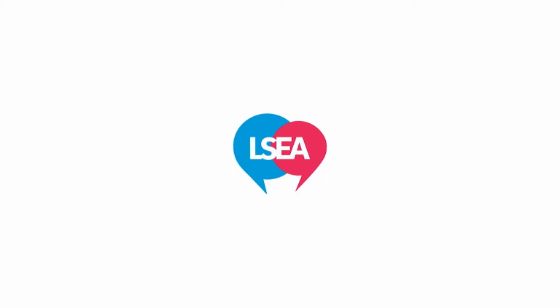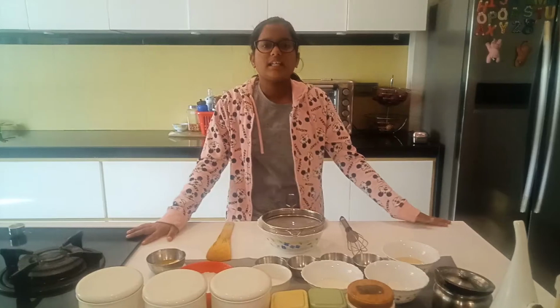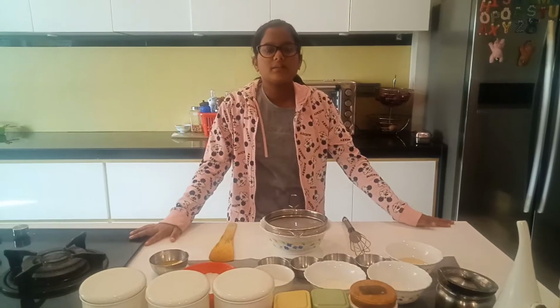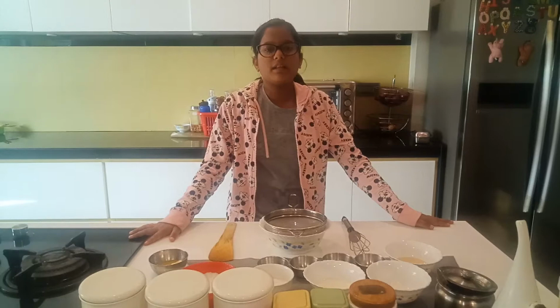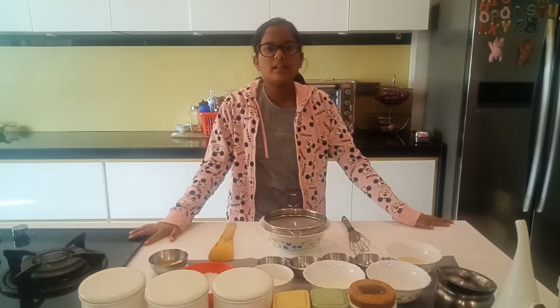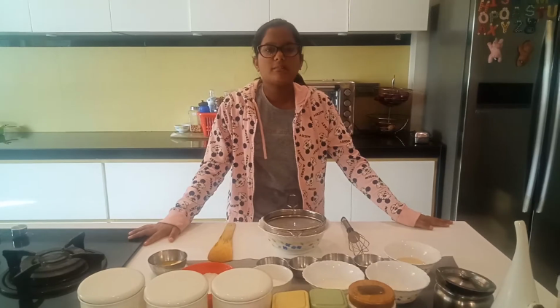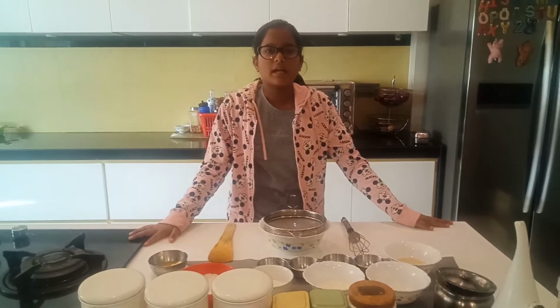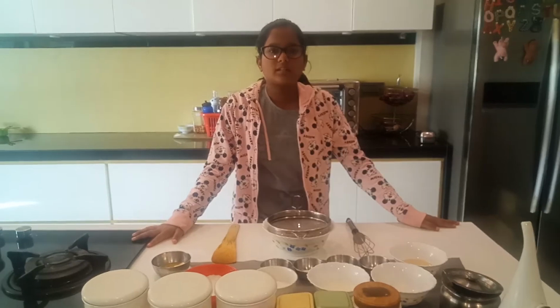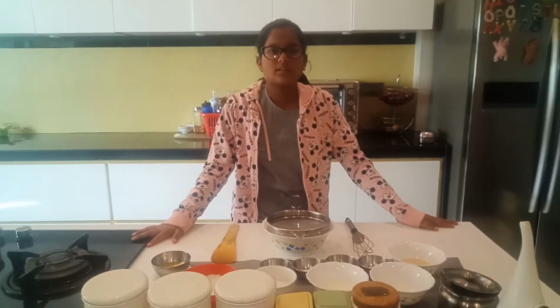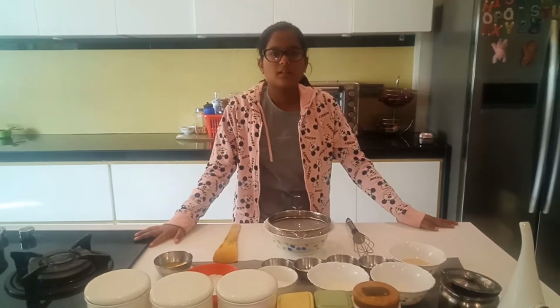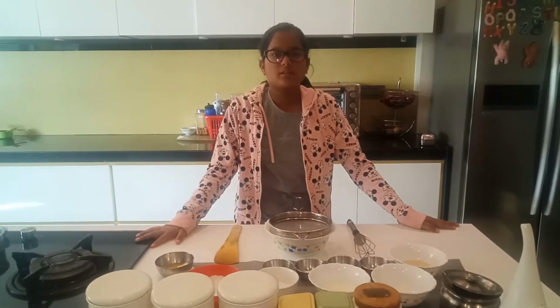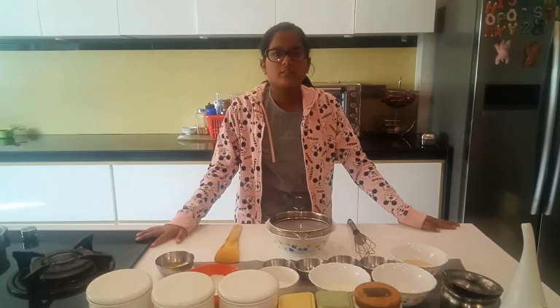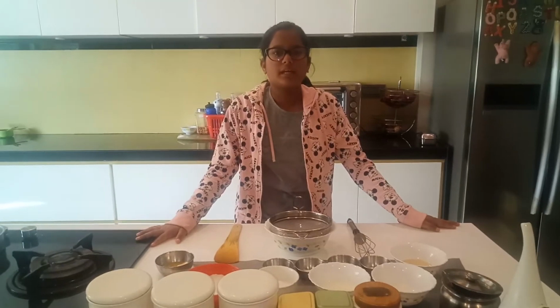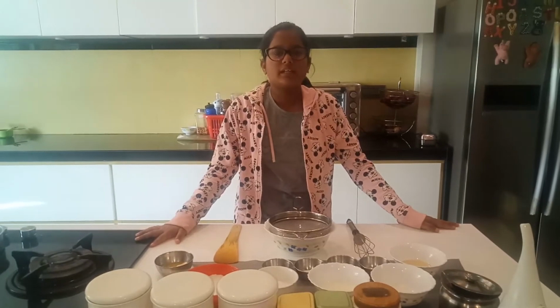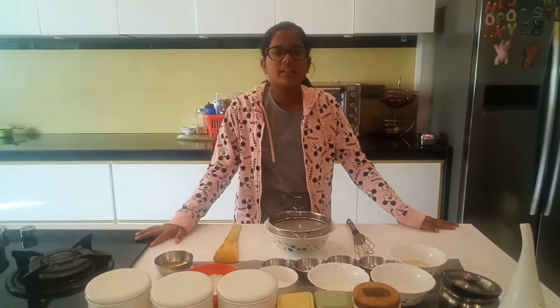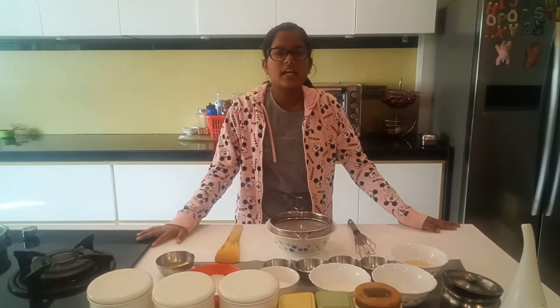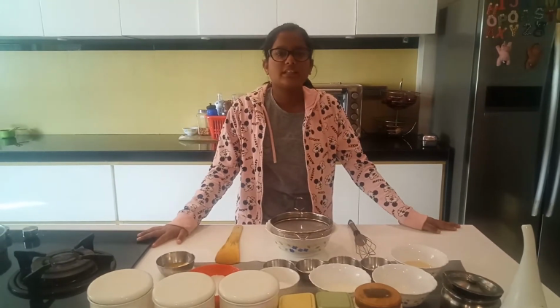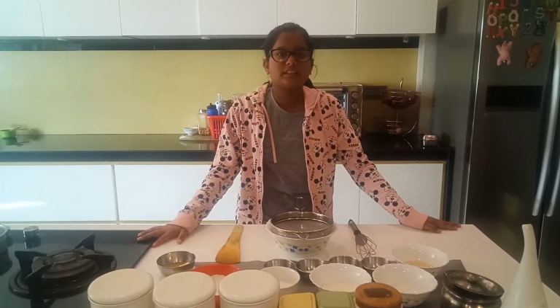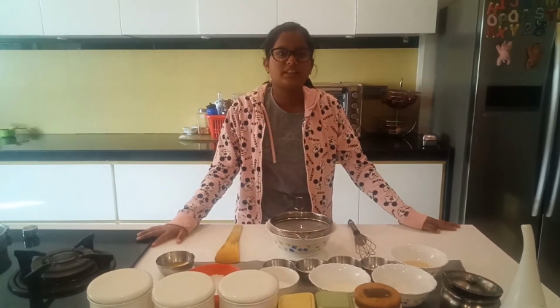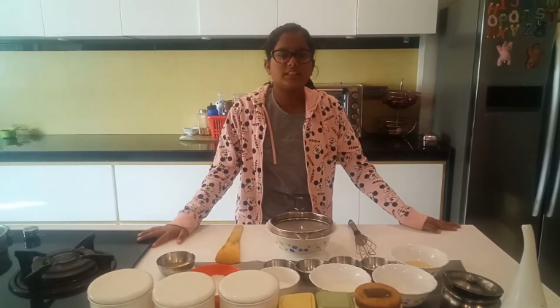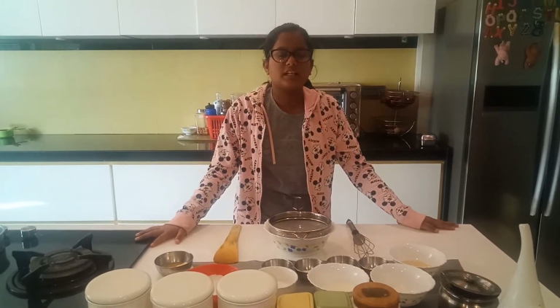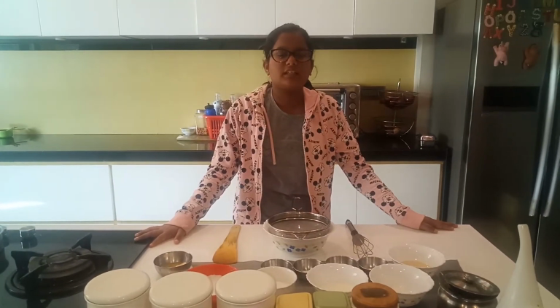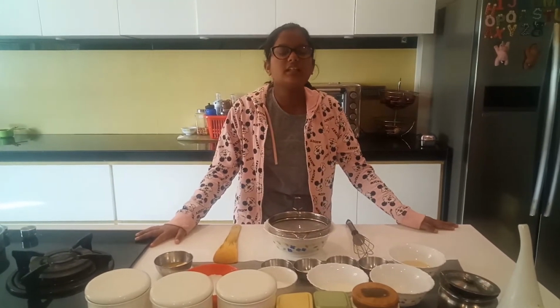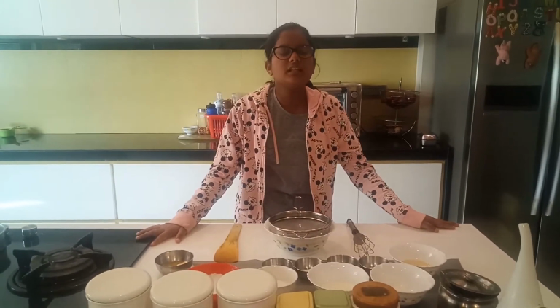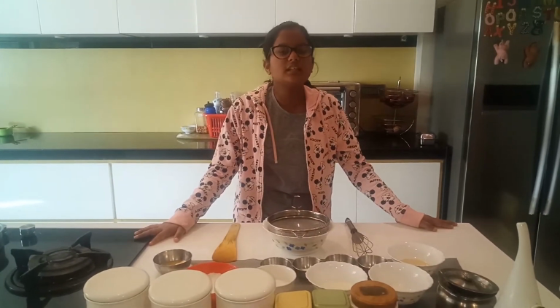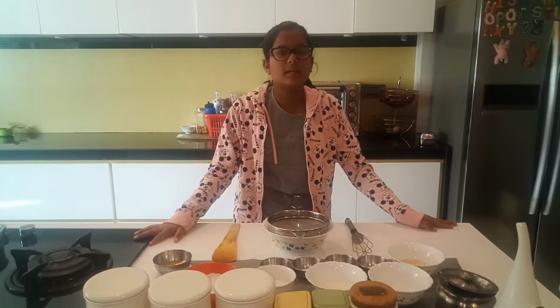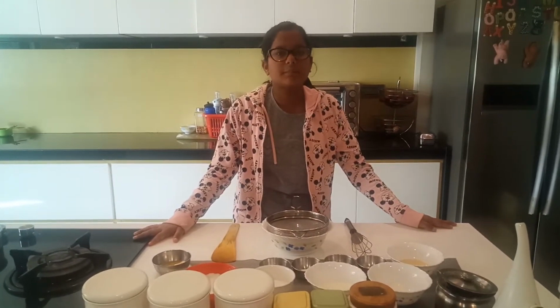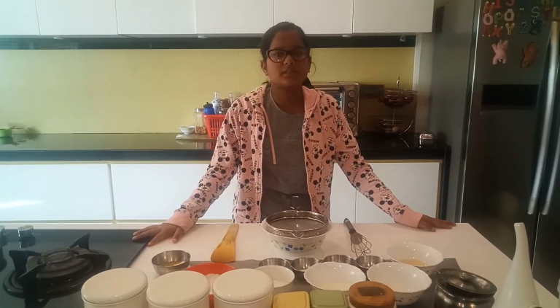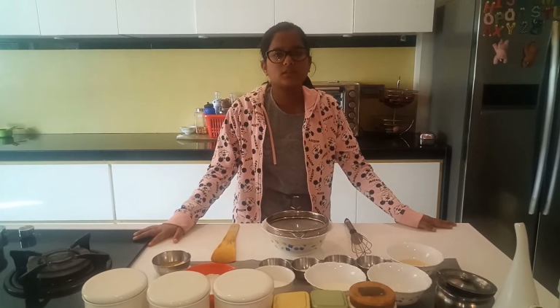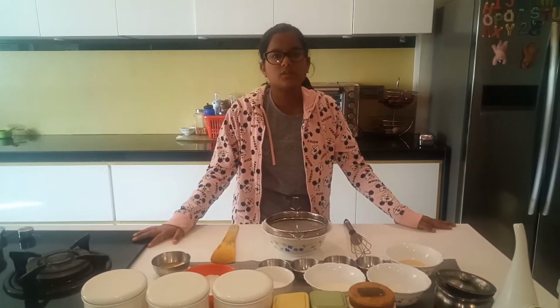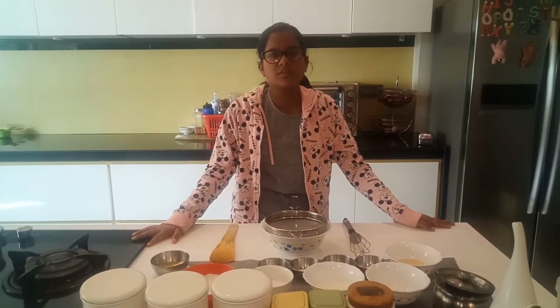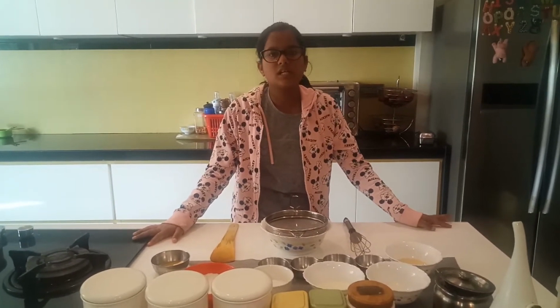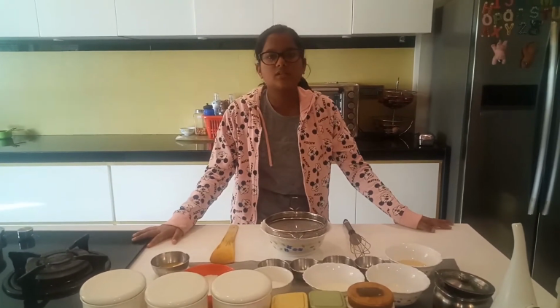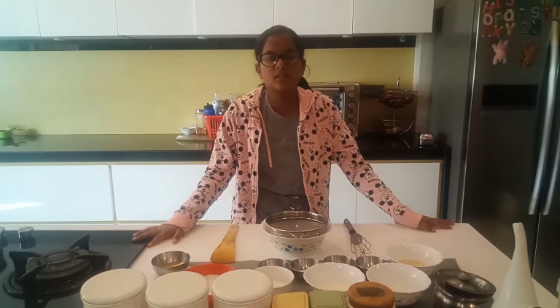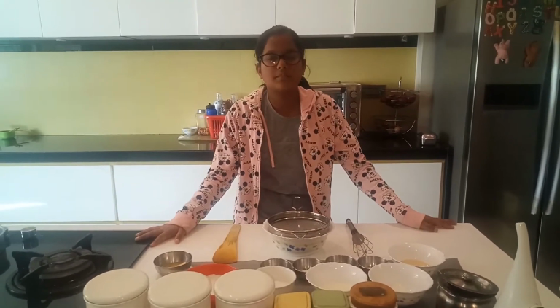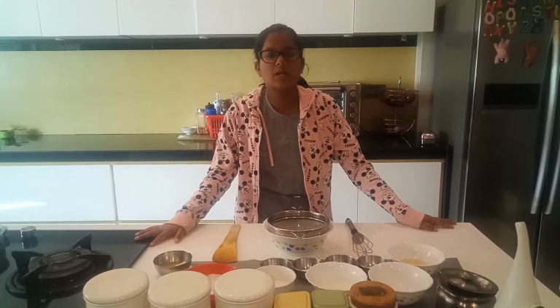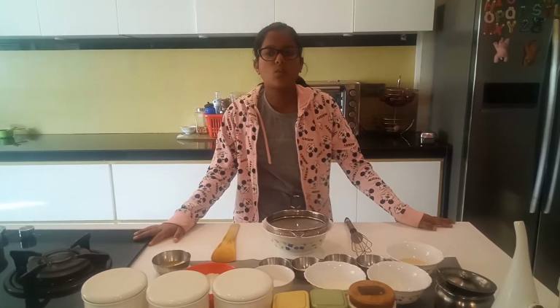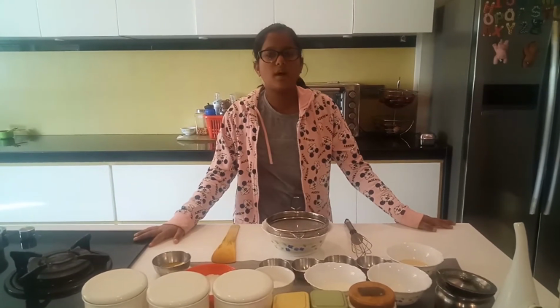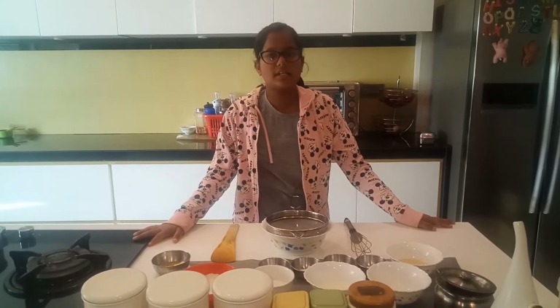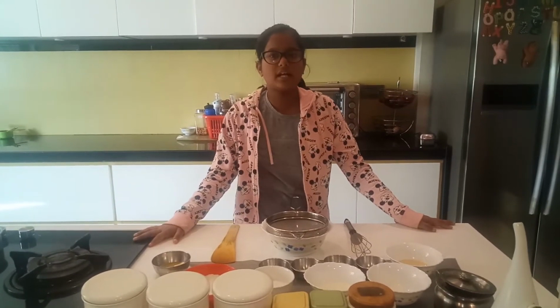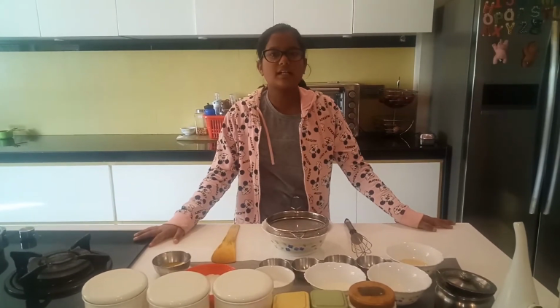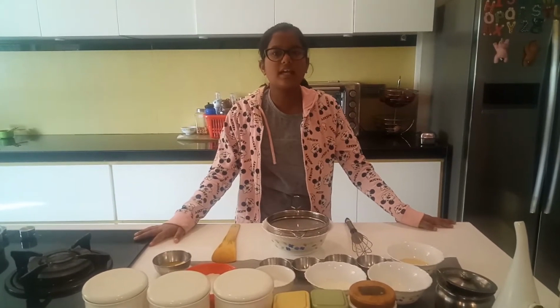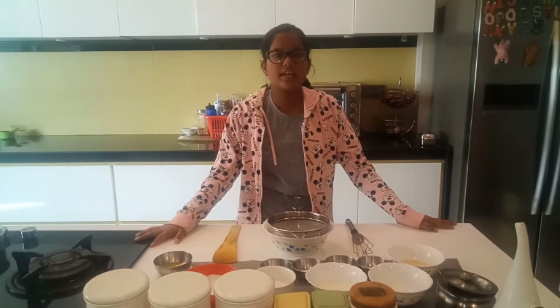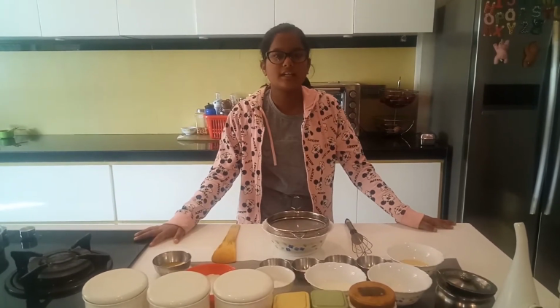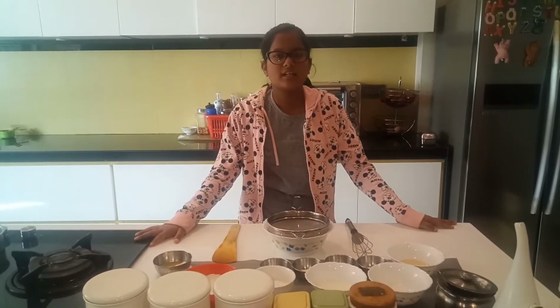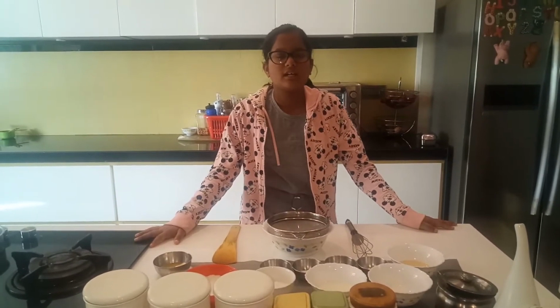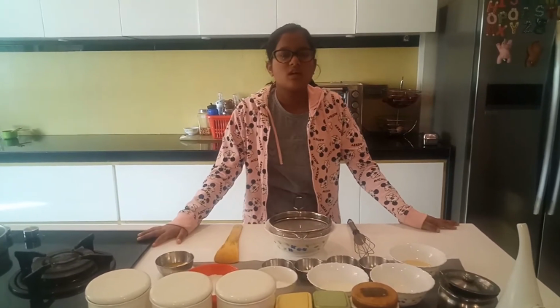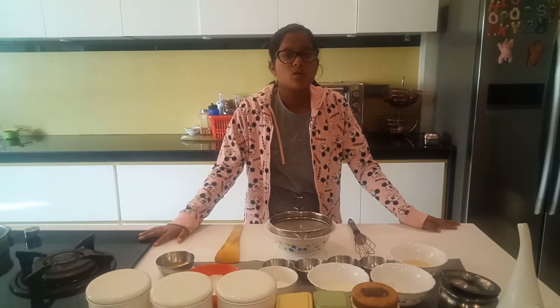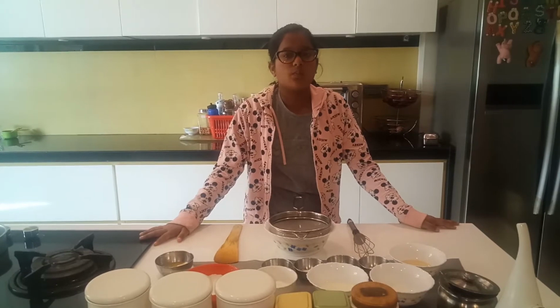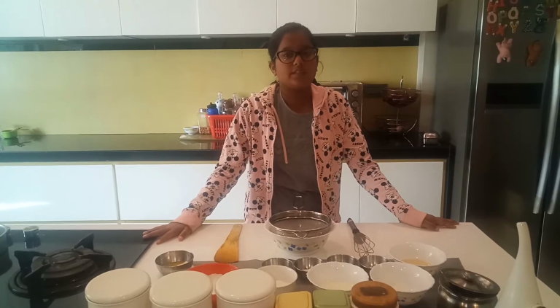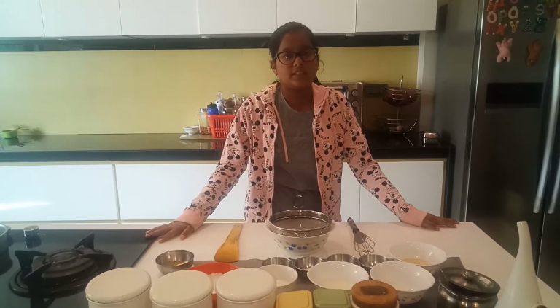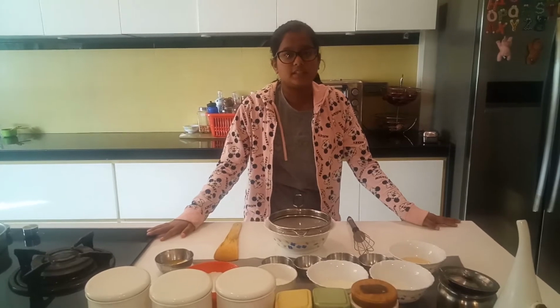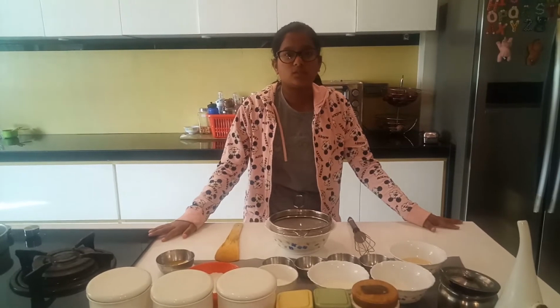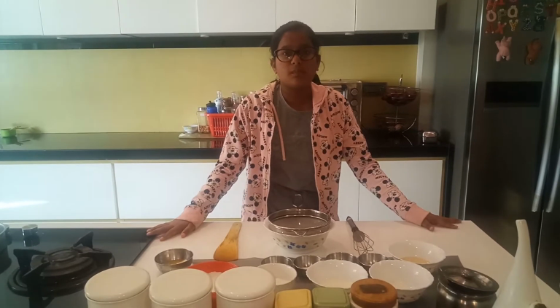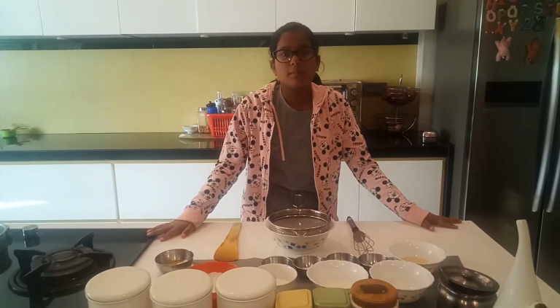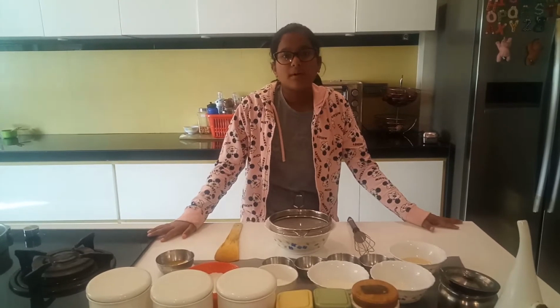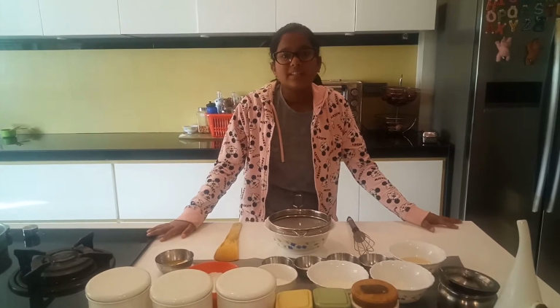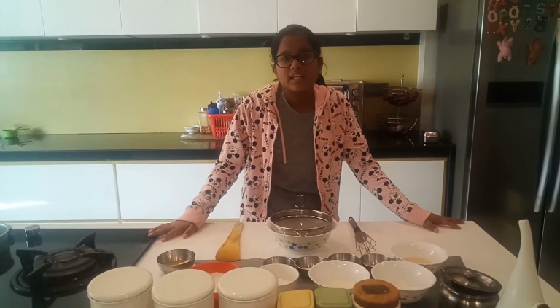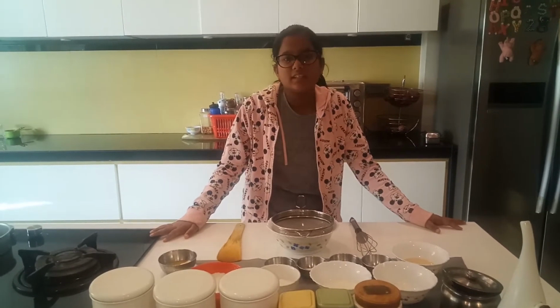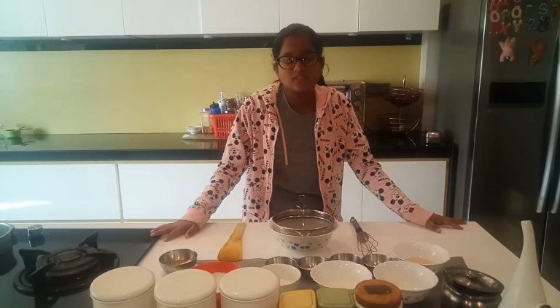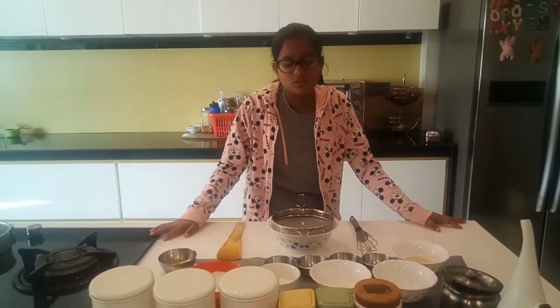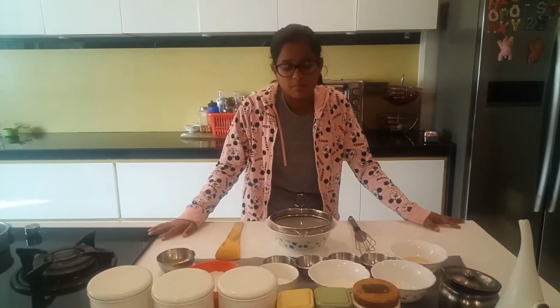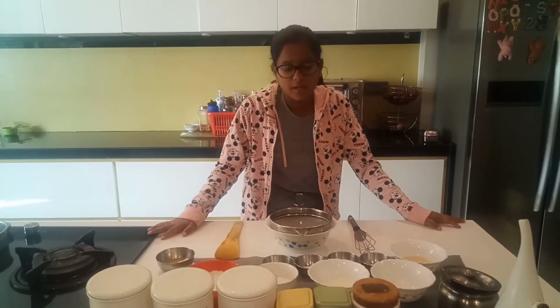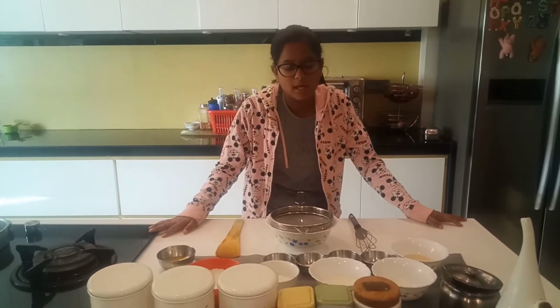Welcome back to the baking edition. In this episode we are going to make vanilla cake which is super moist and so good.